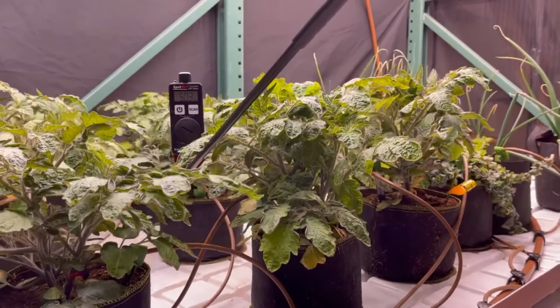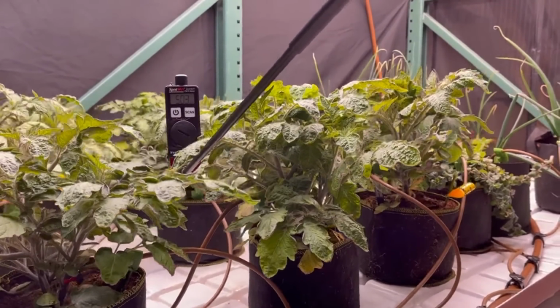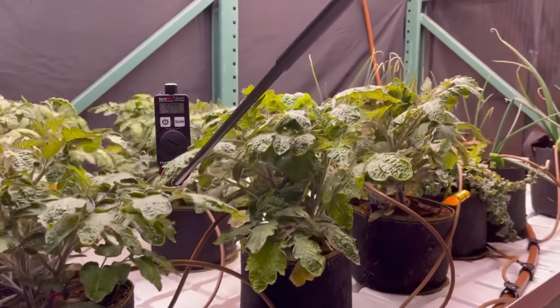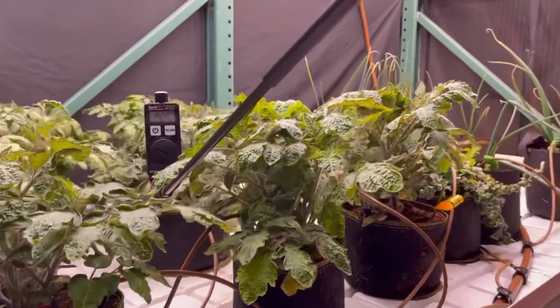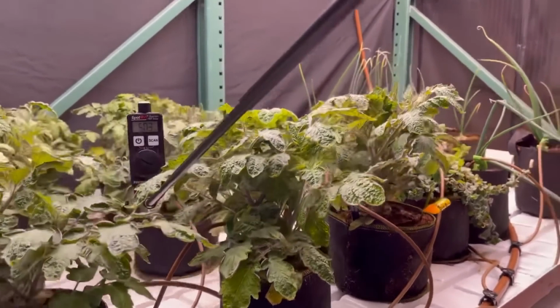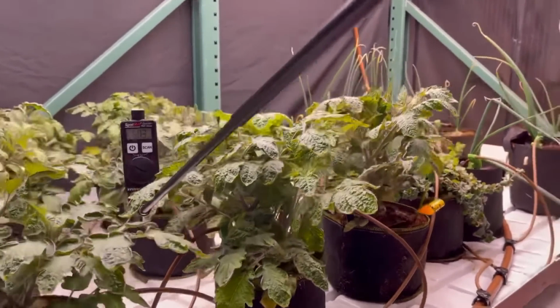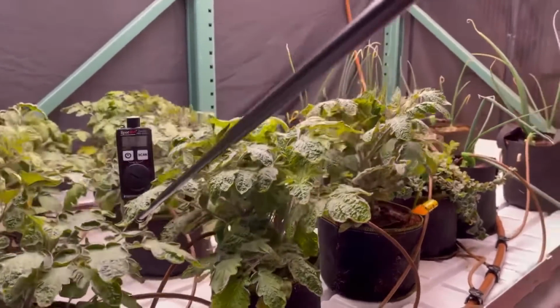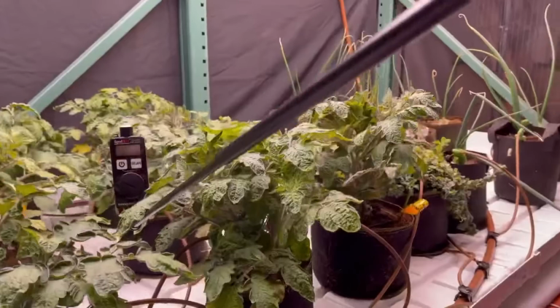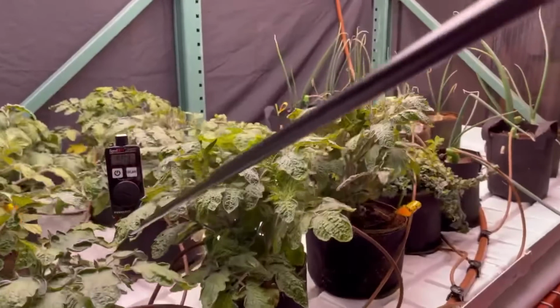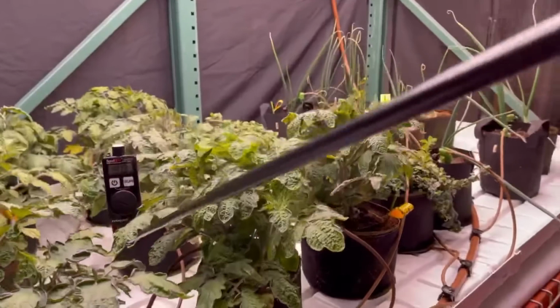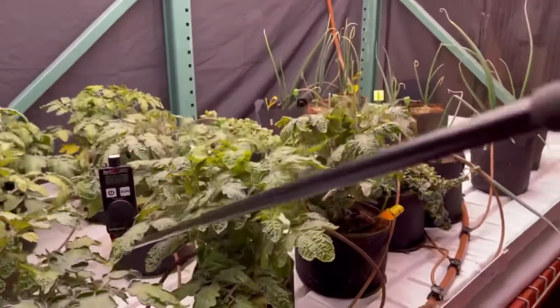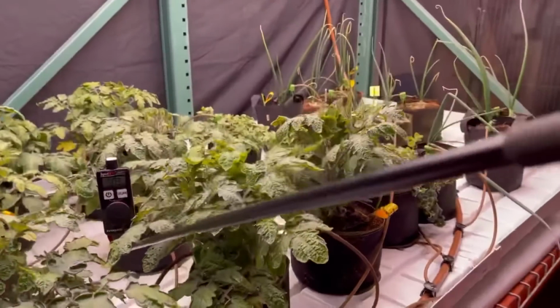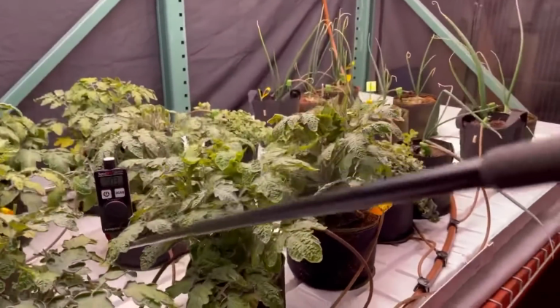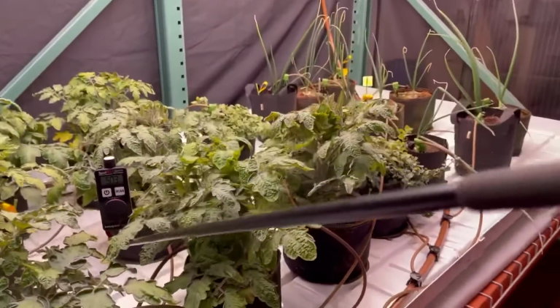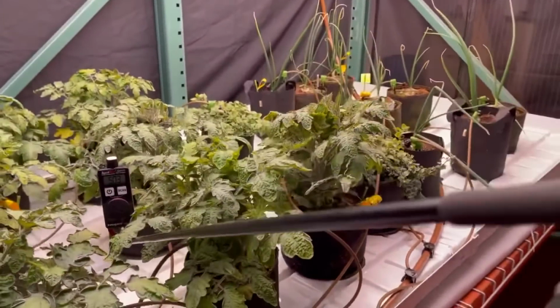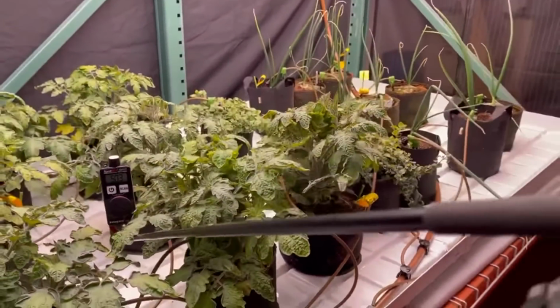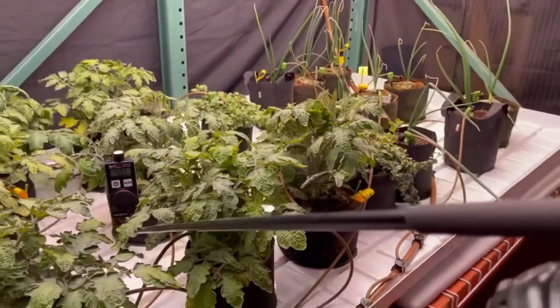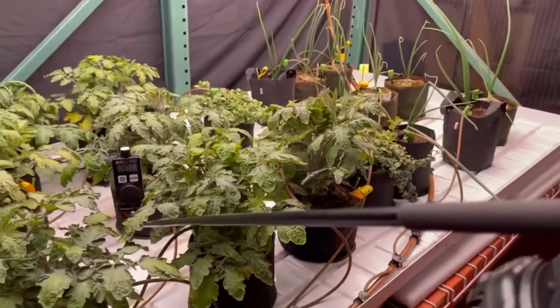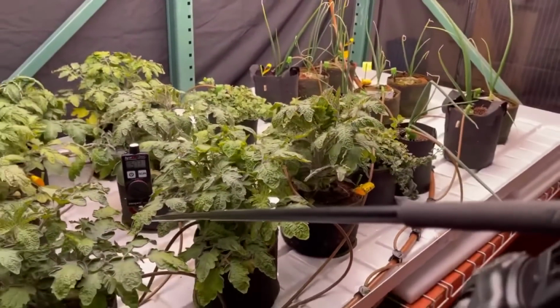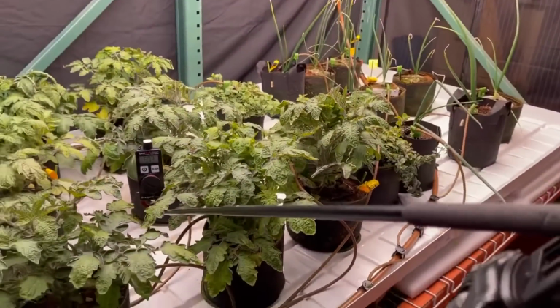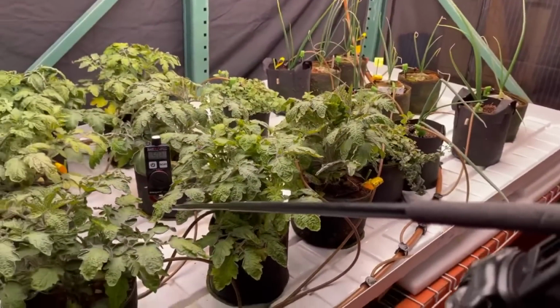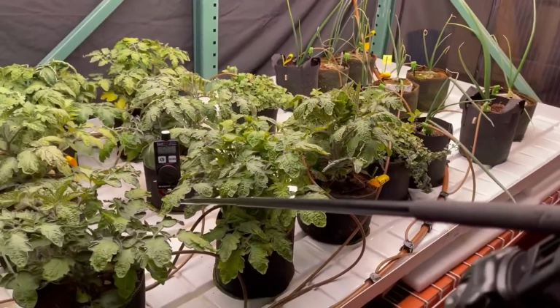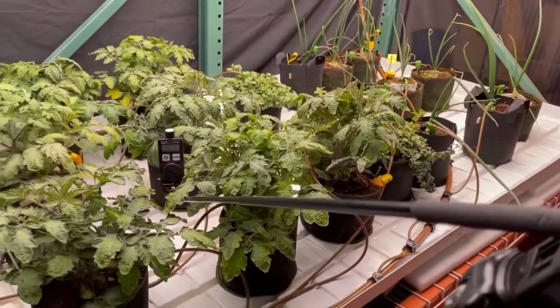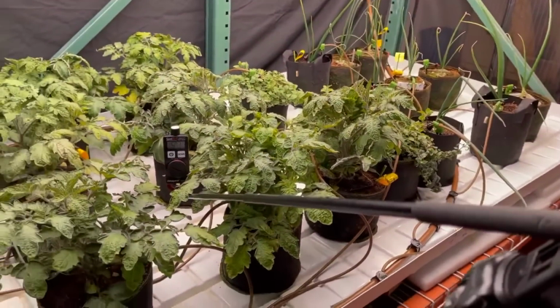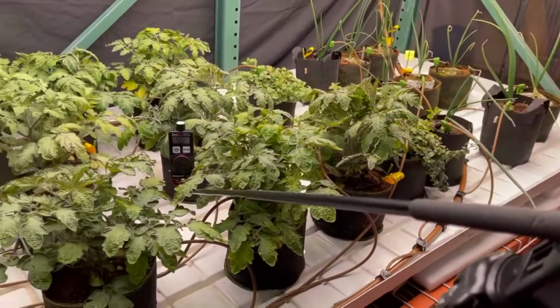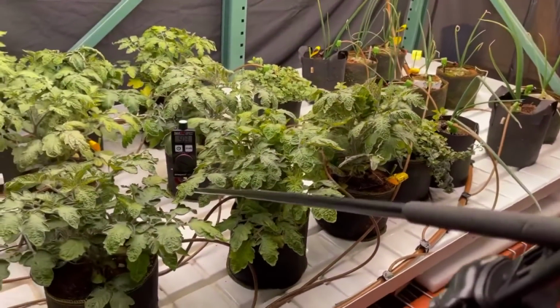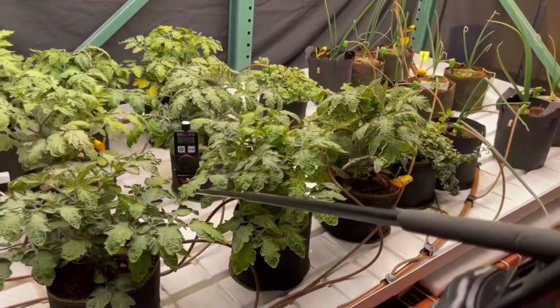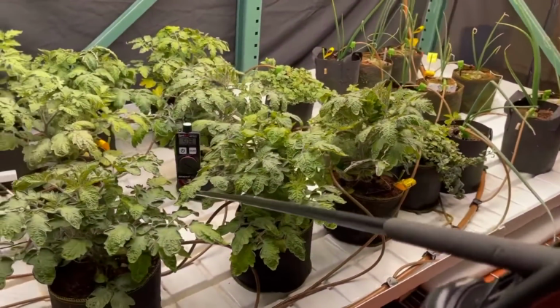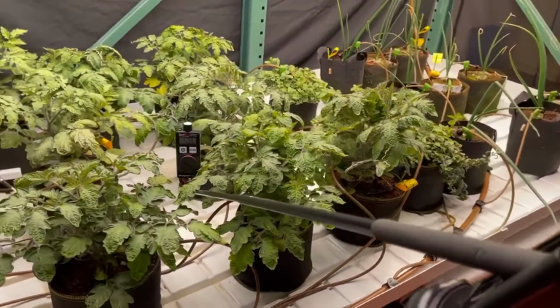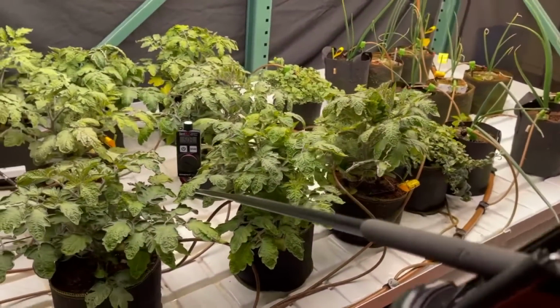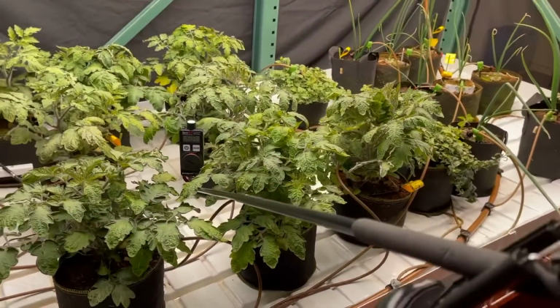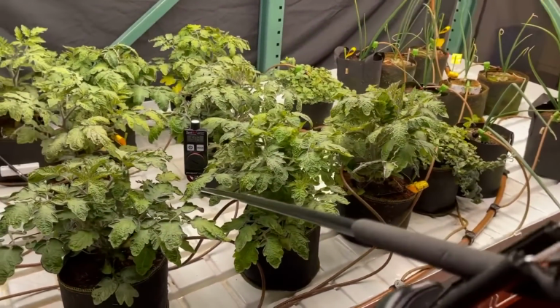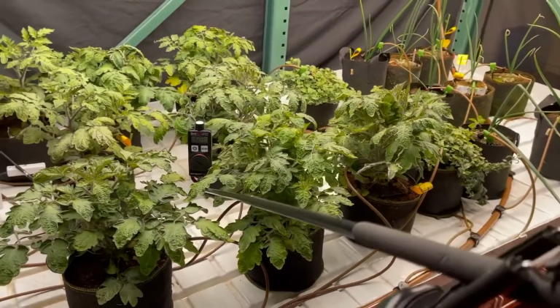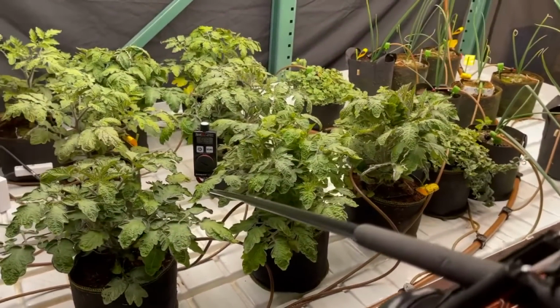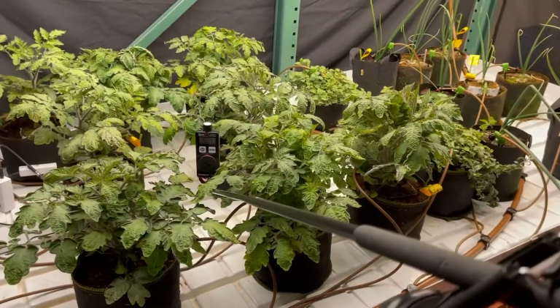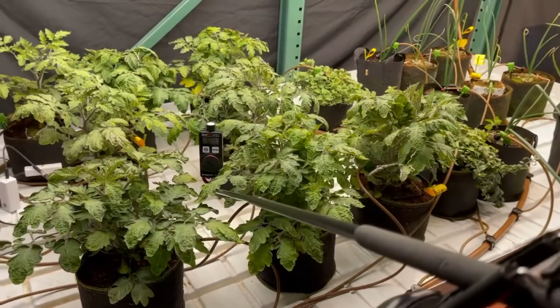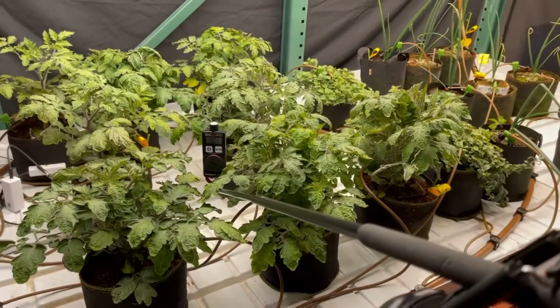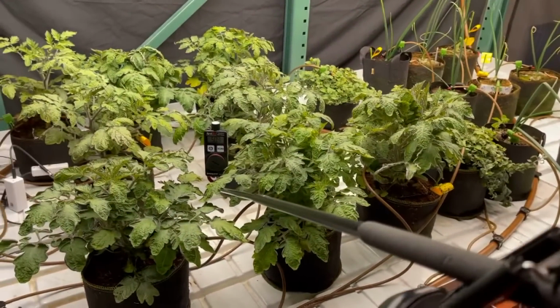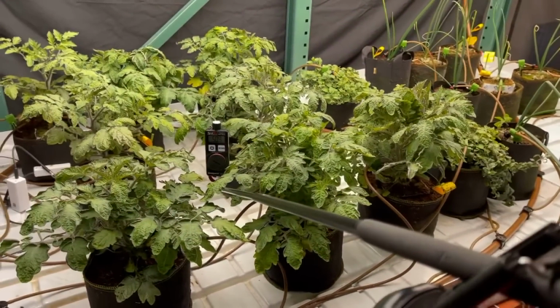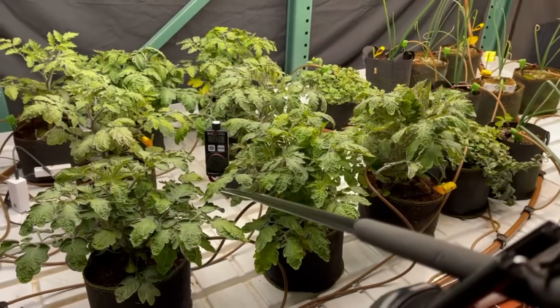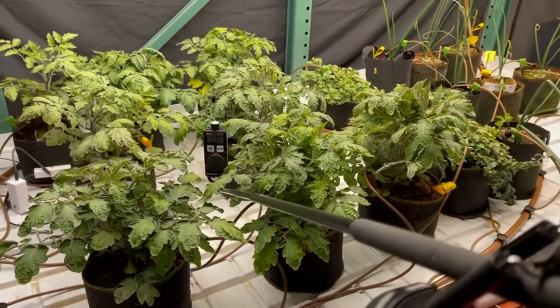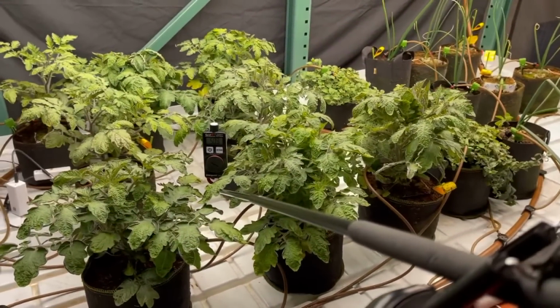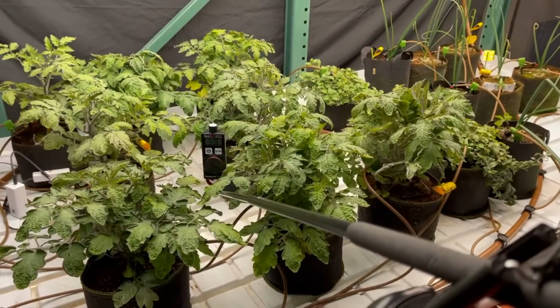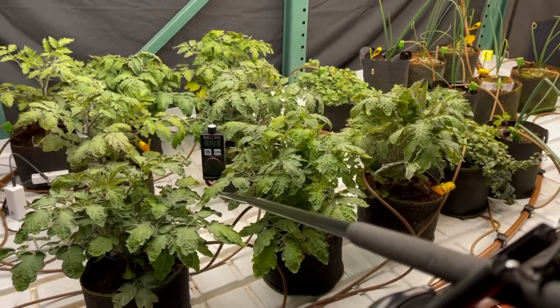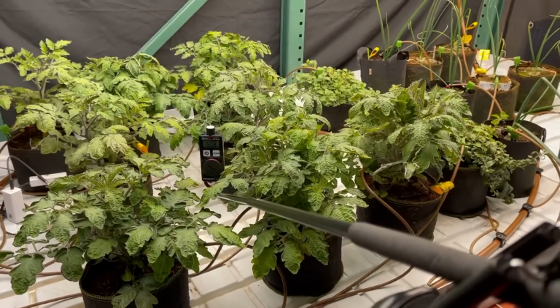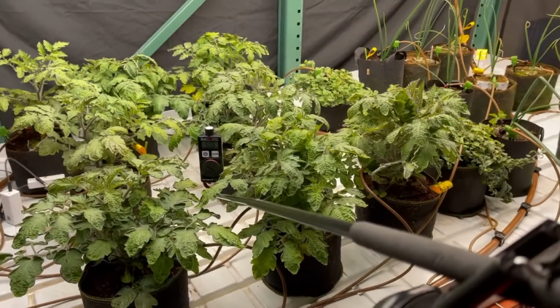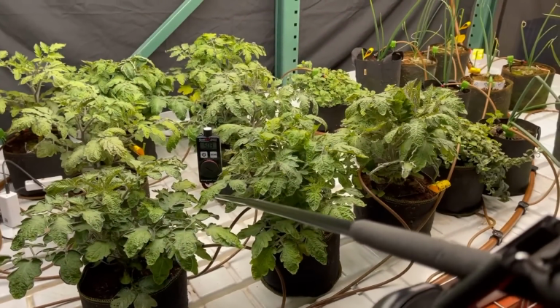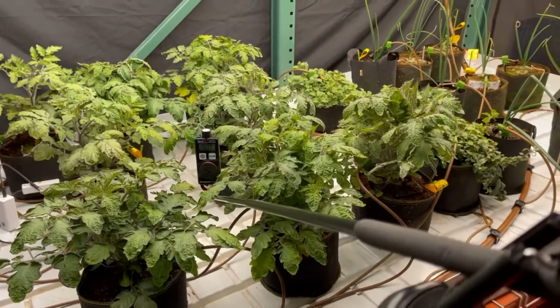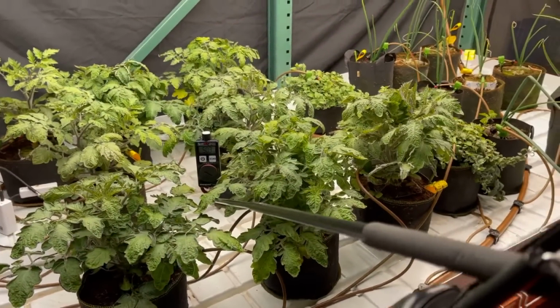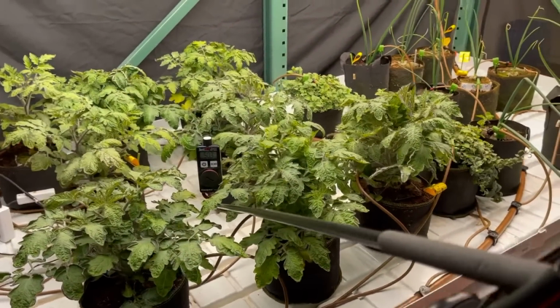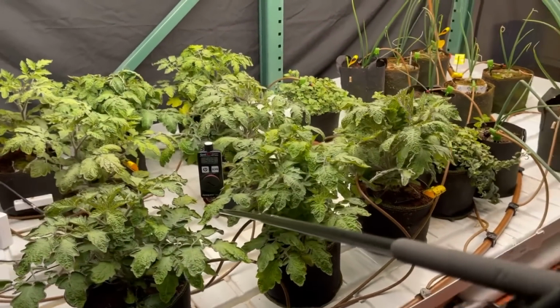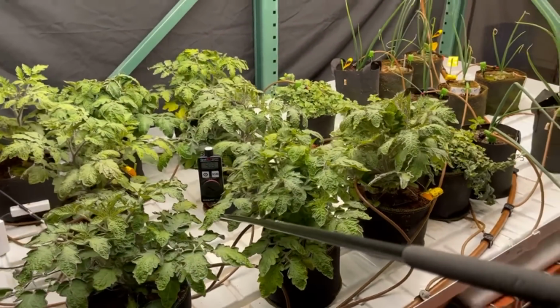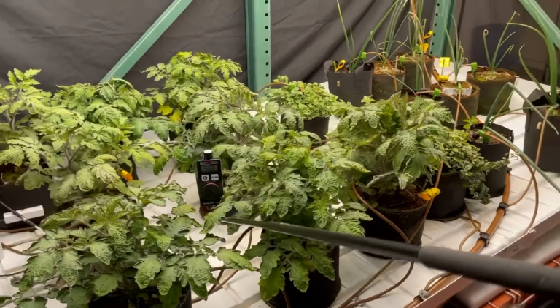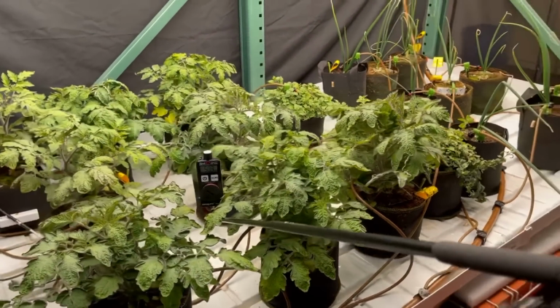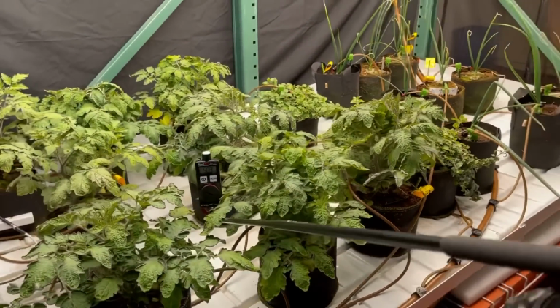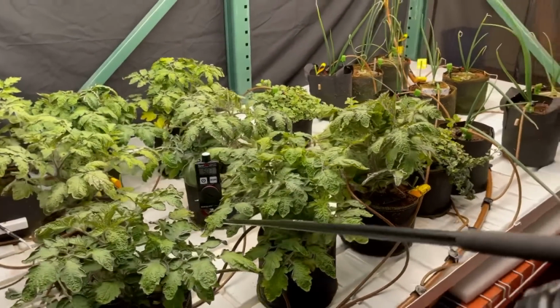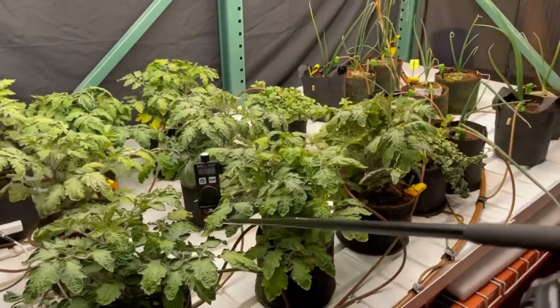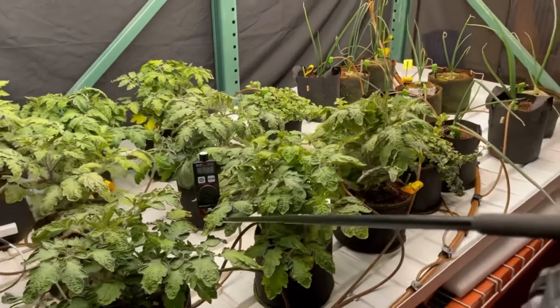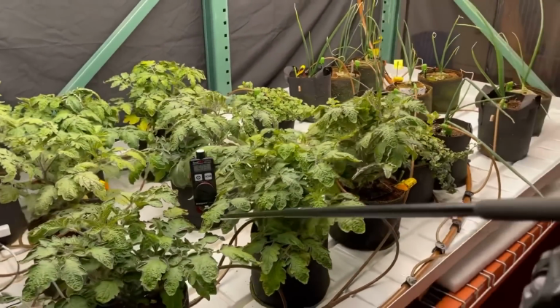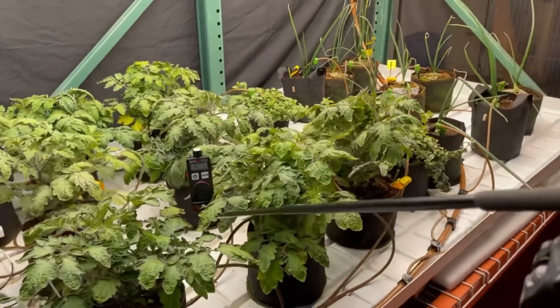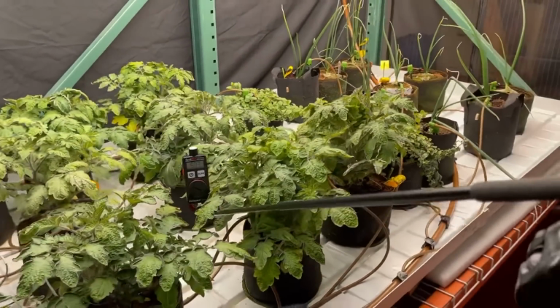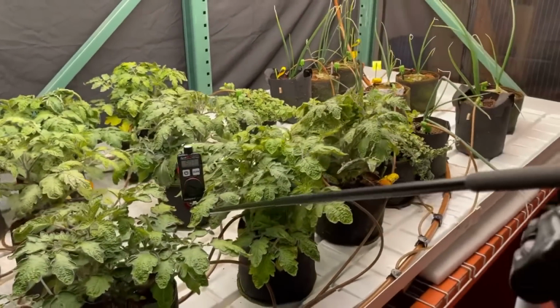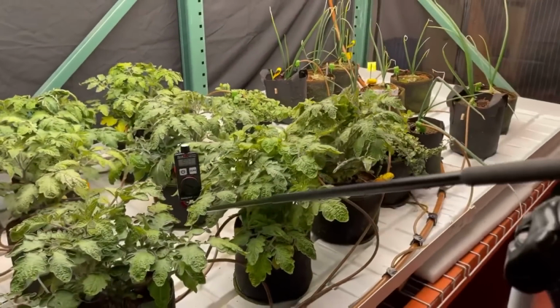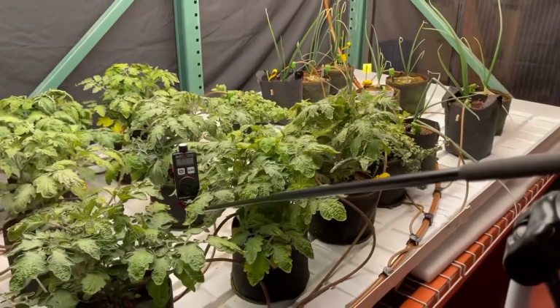We're also showing off this selfie stick, which Iniquest designed for Forever Green Indoors. Now available on Amazon, of course.